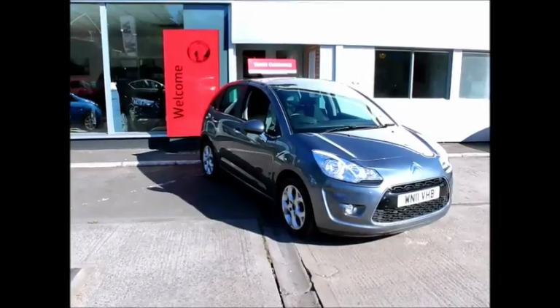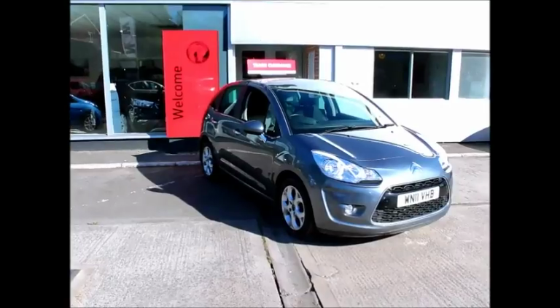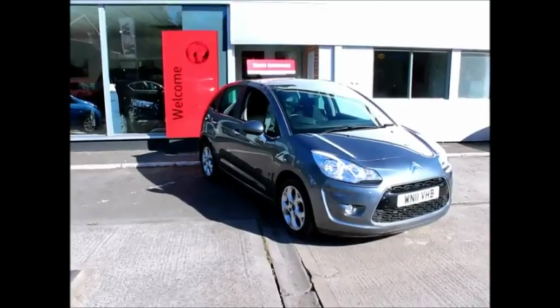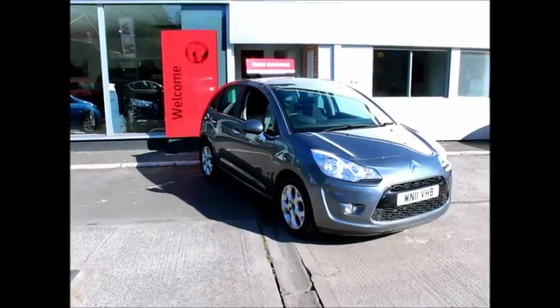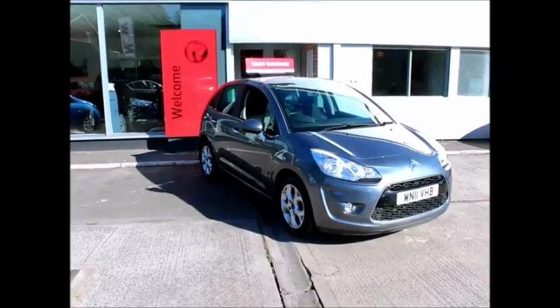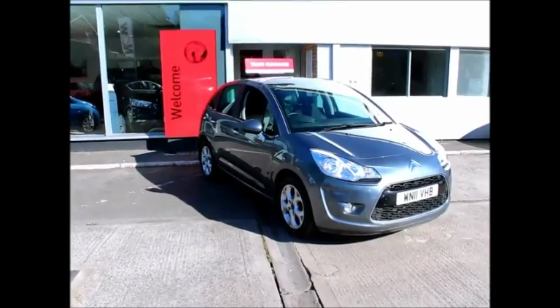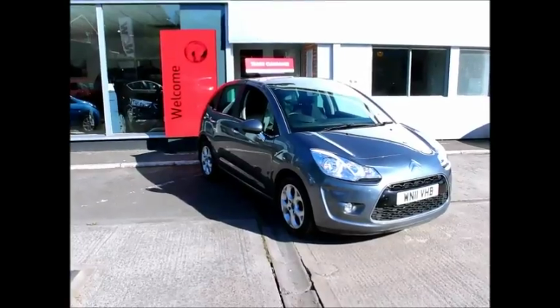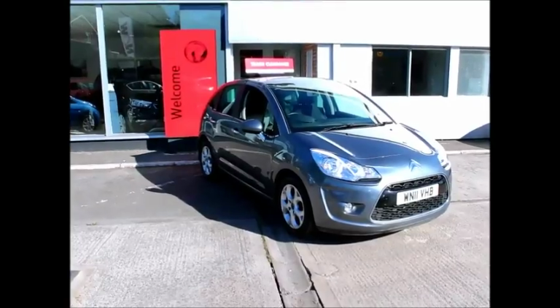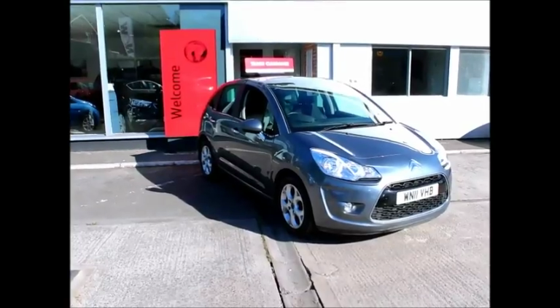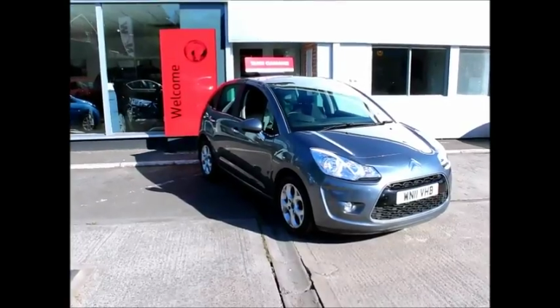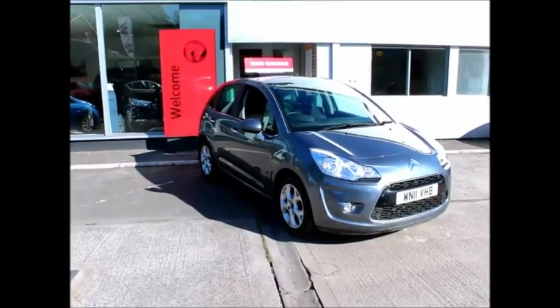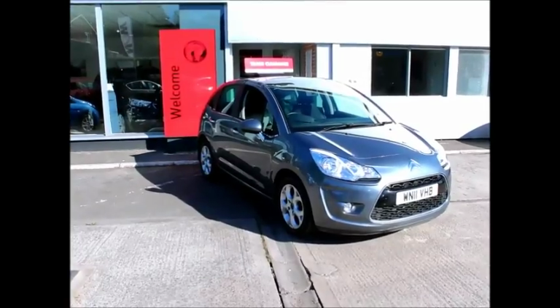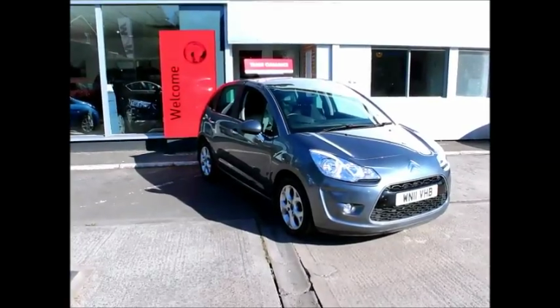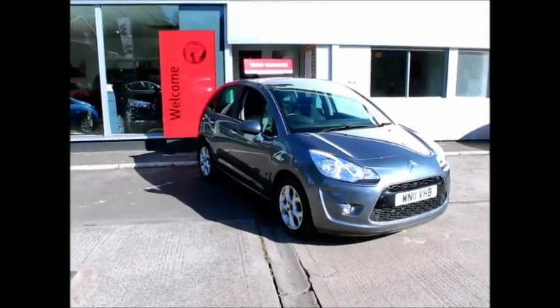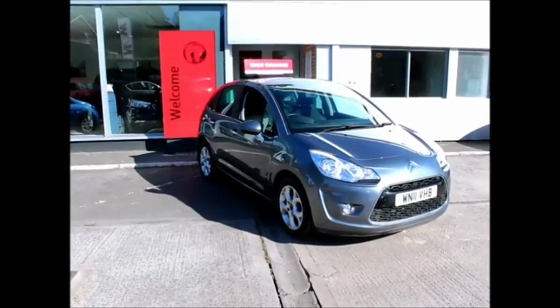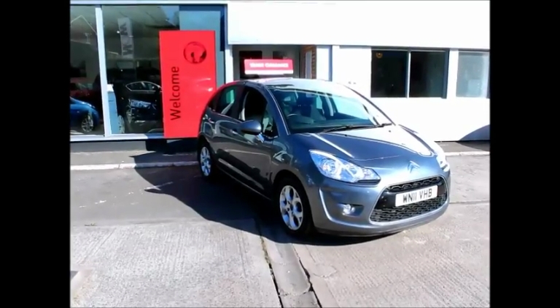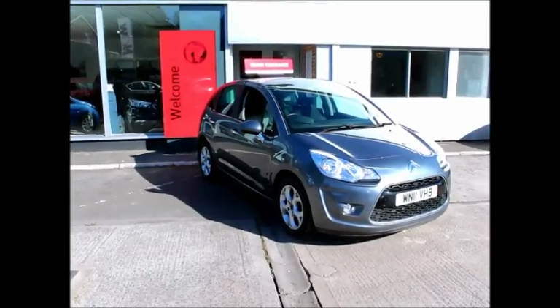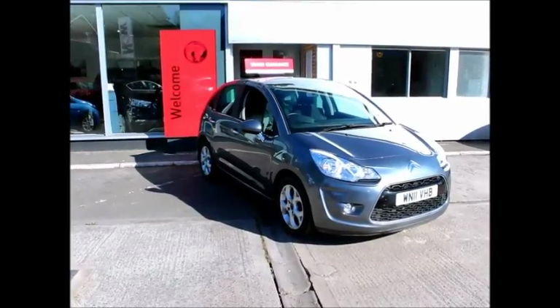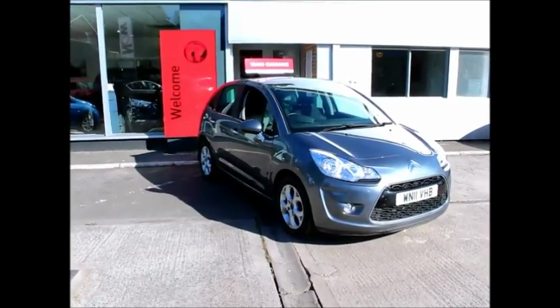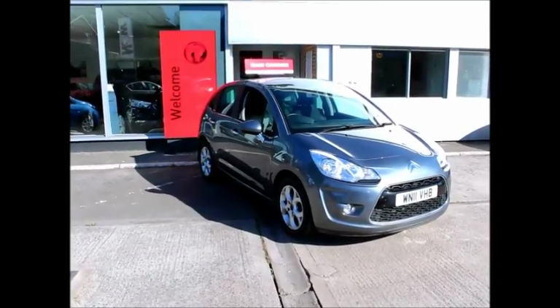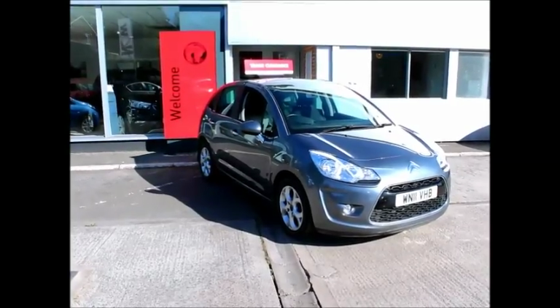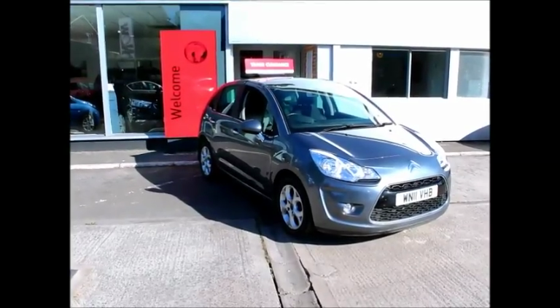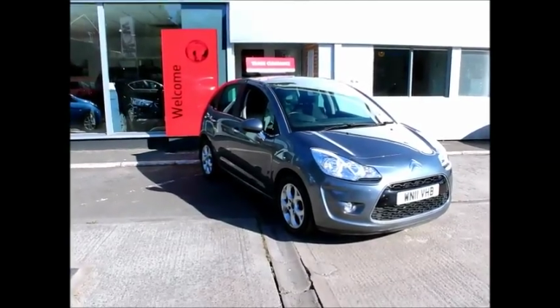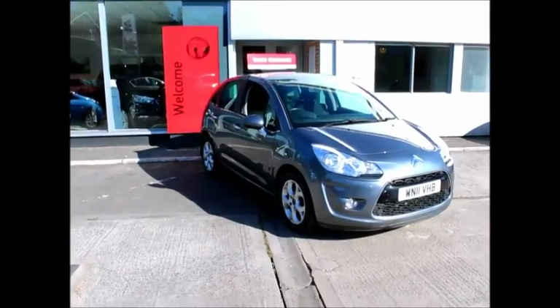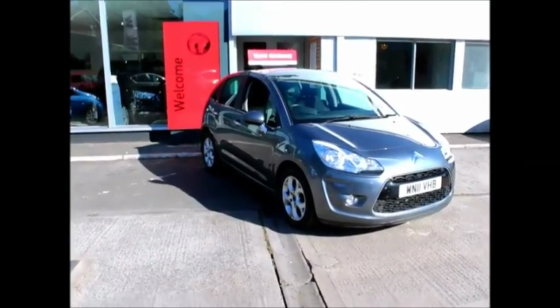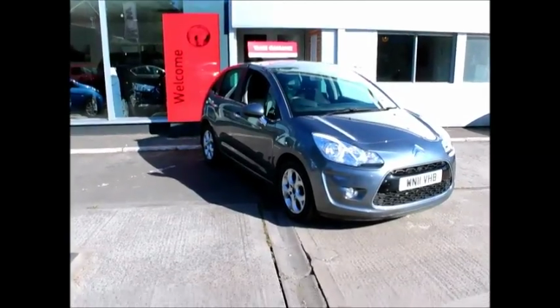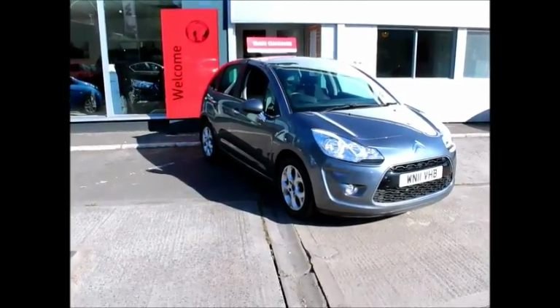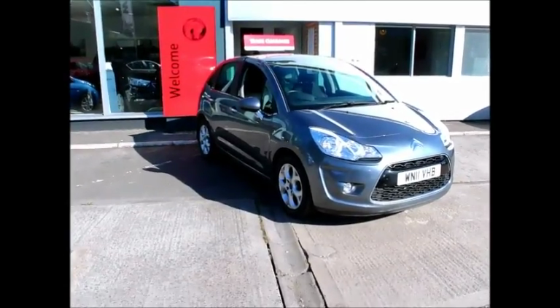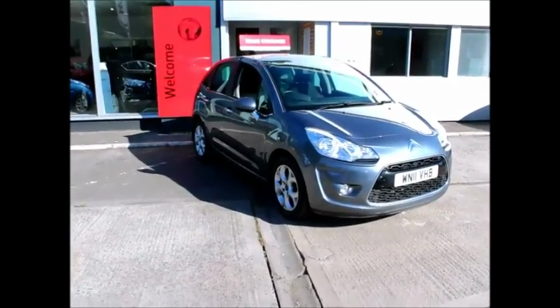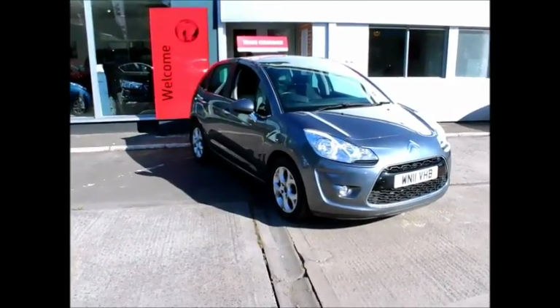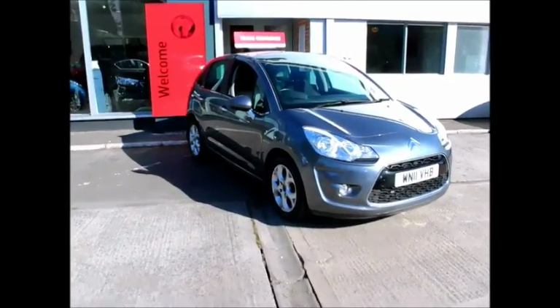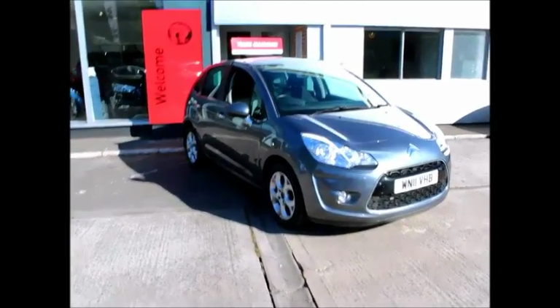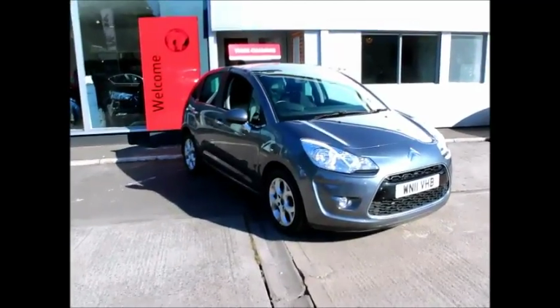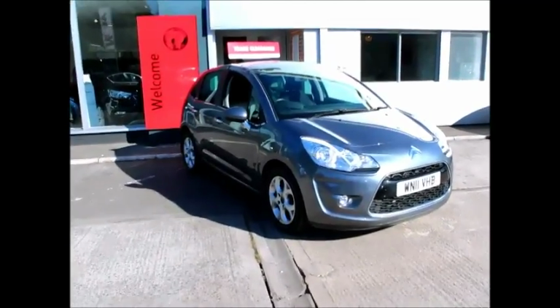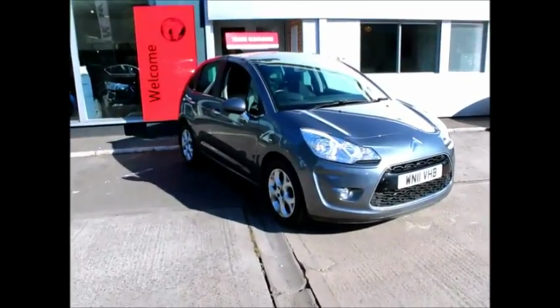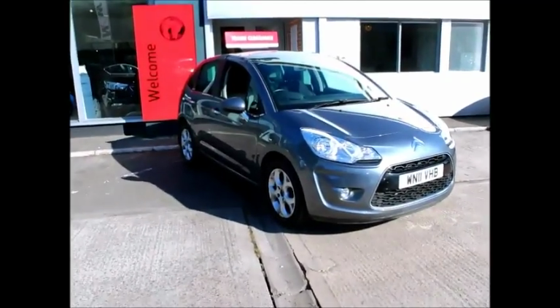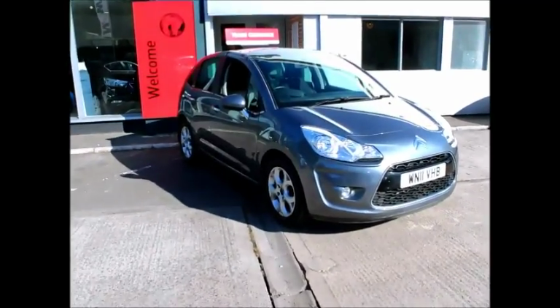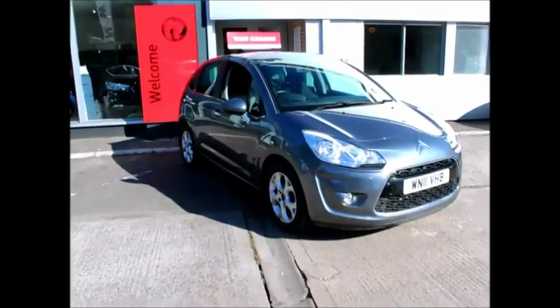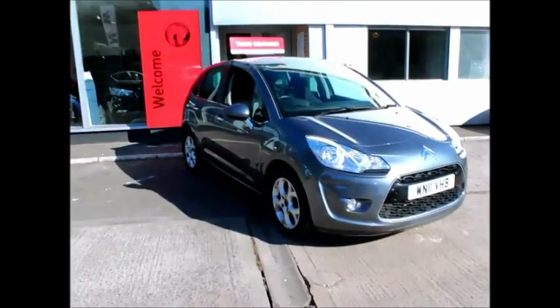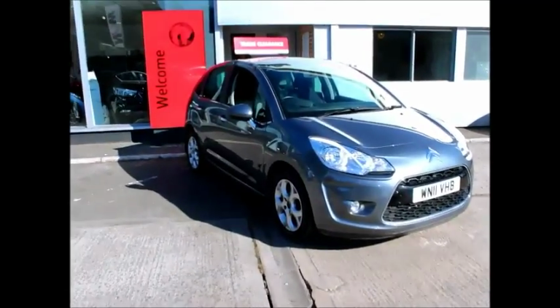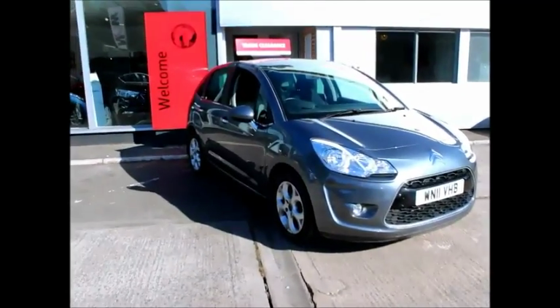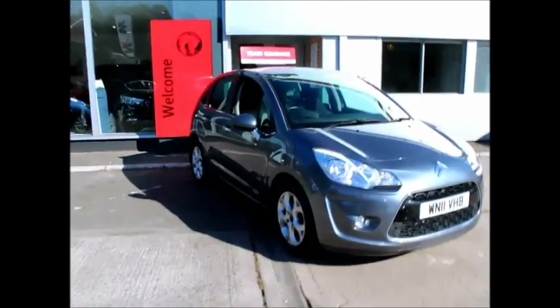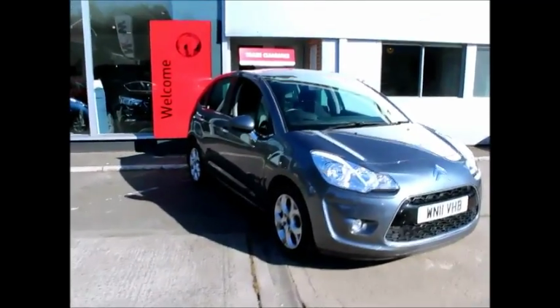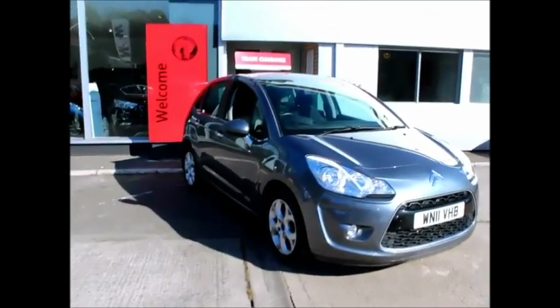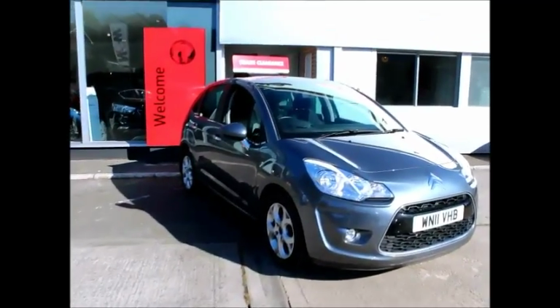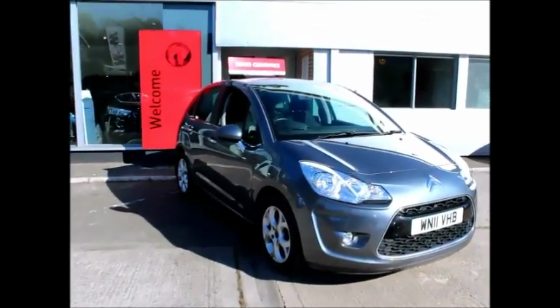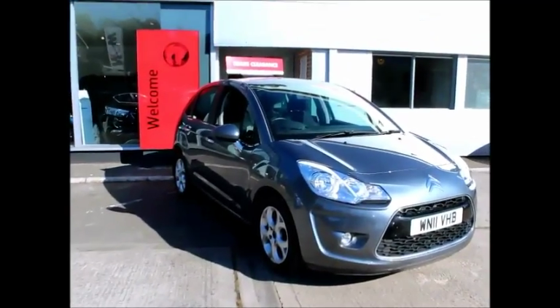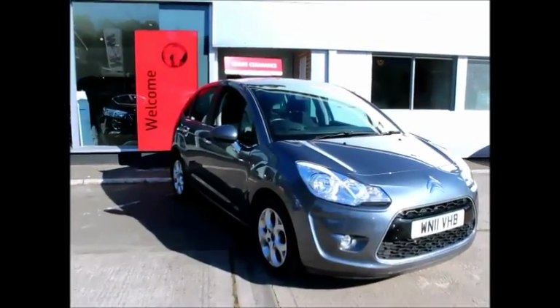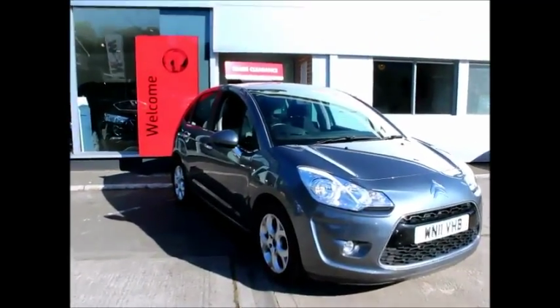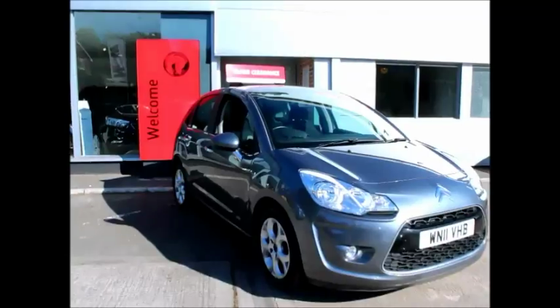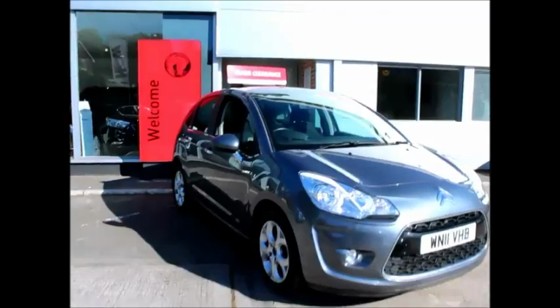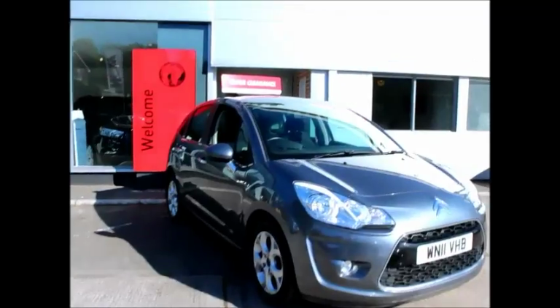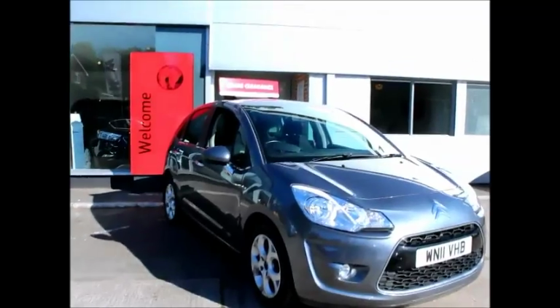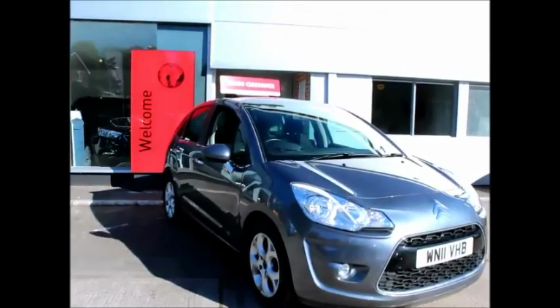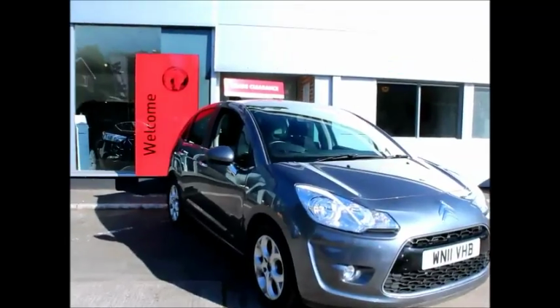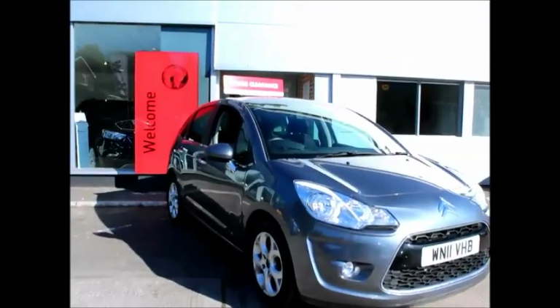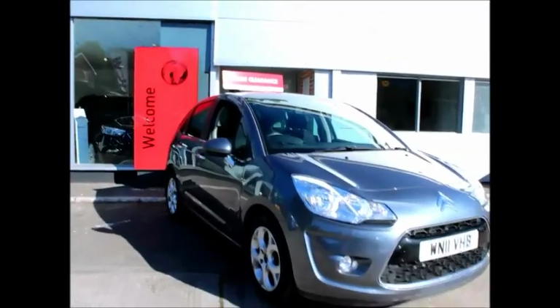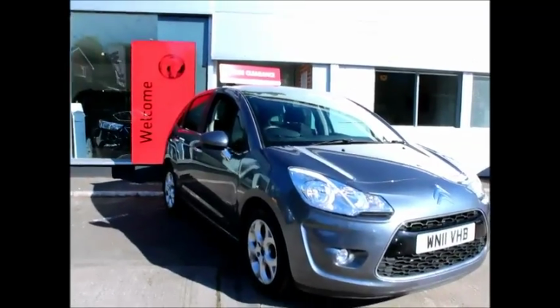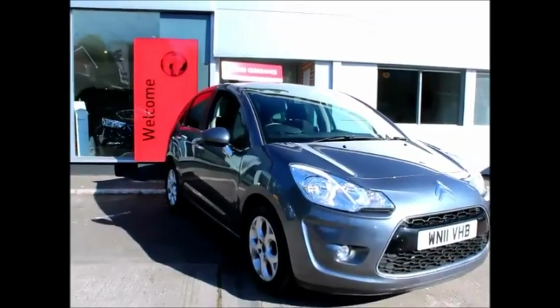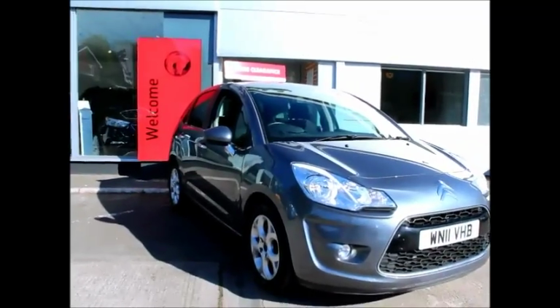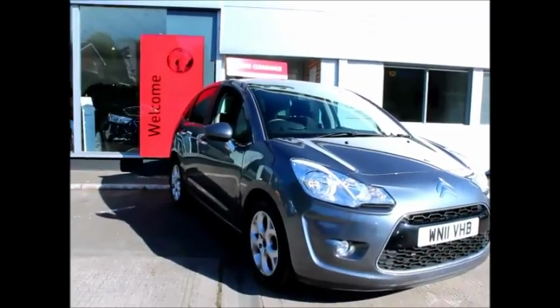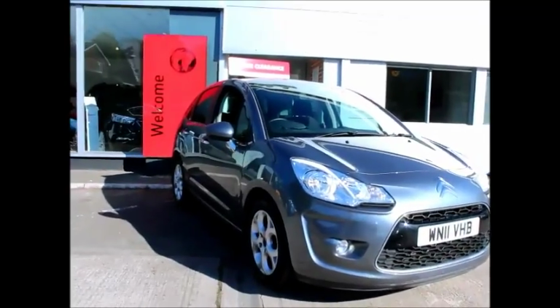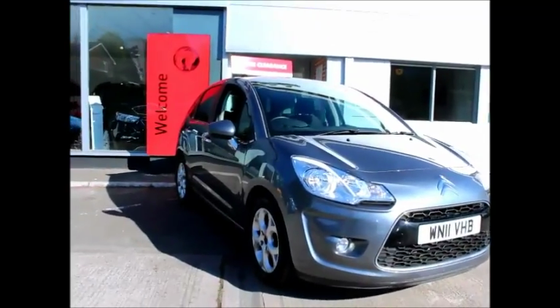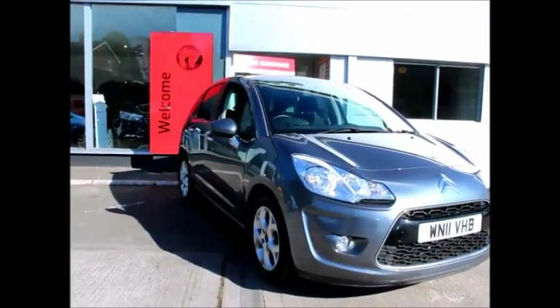Welcome to Now Vauxhall. Here today I have a Citroen C3 1.4 Connection, 5 door, fitted with a manual gearbox.